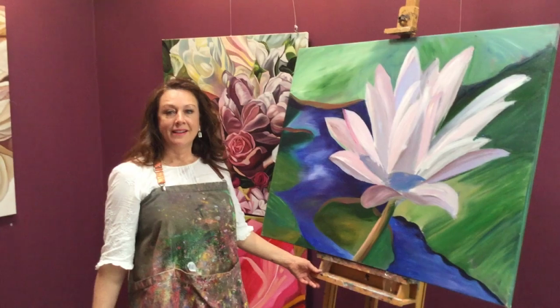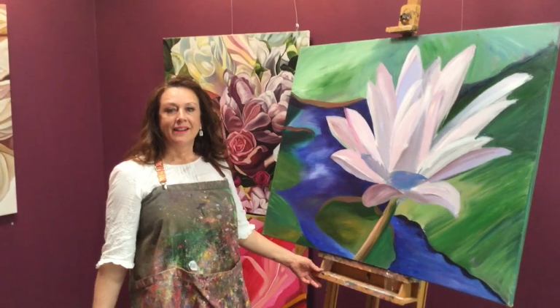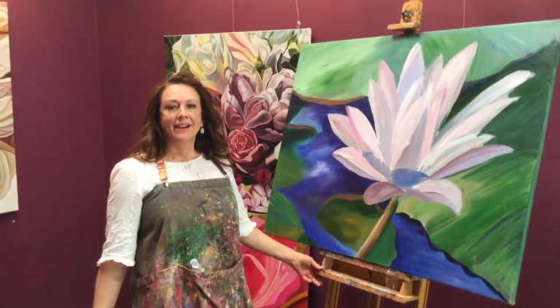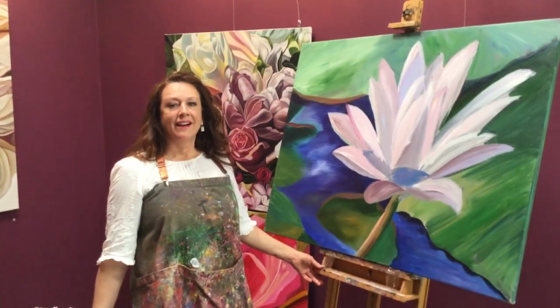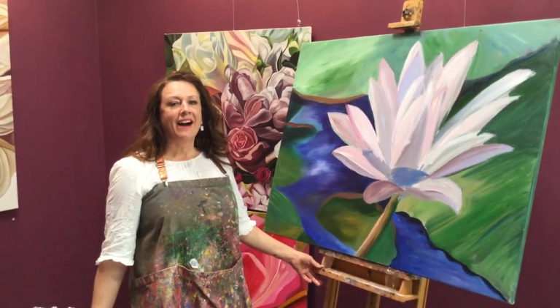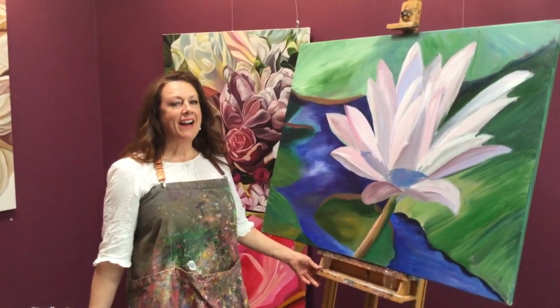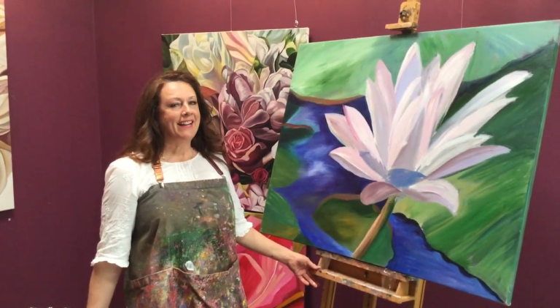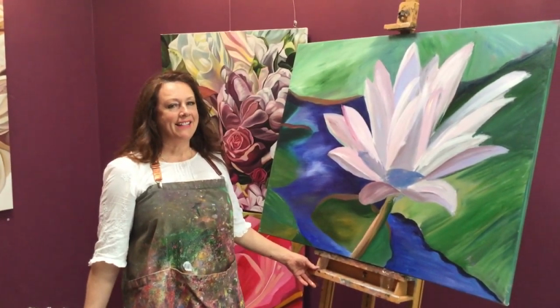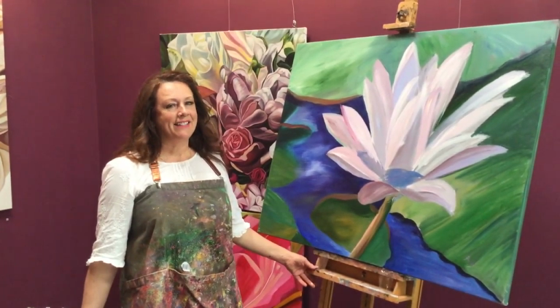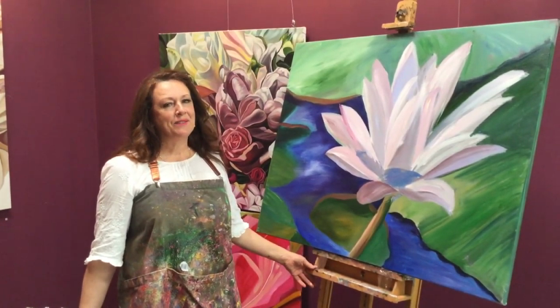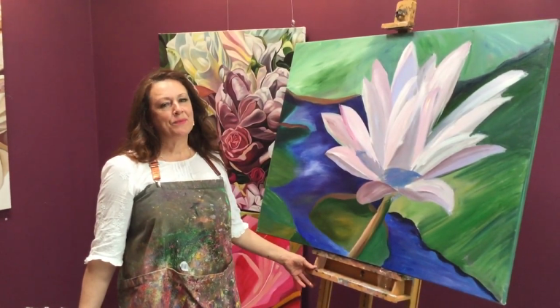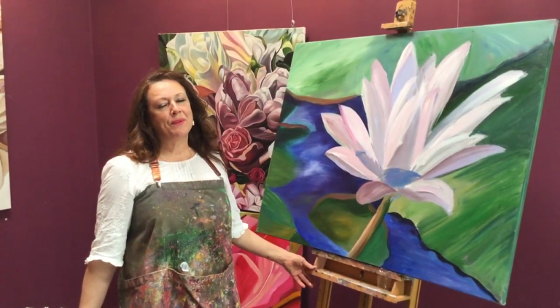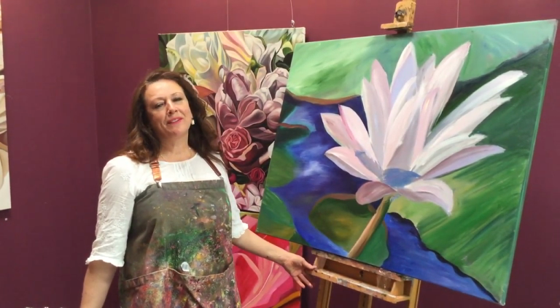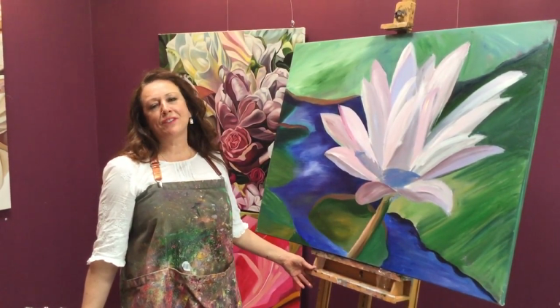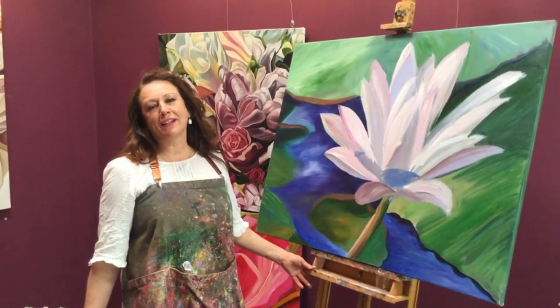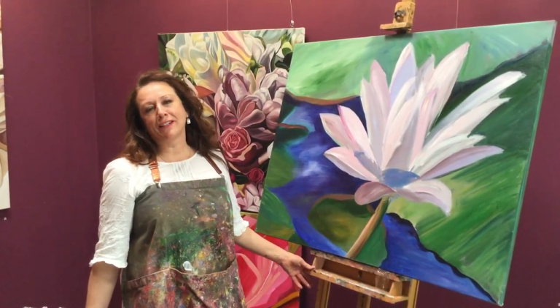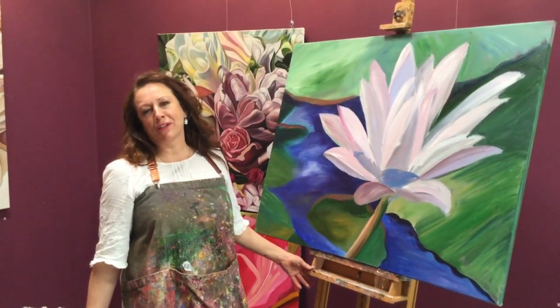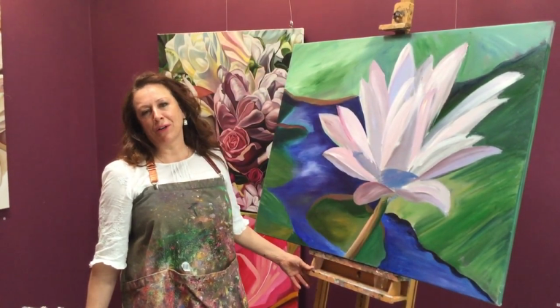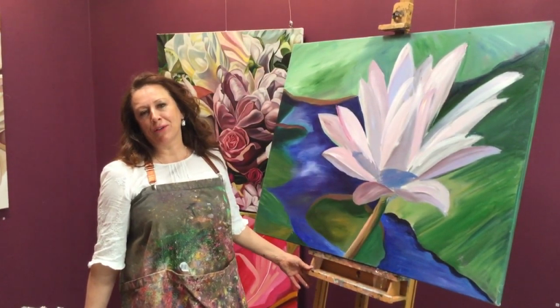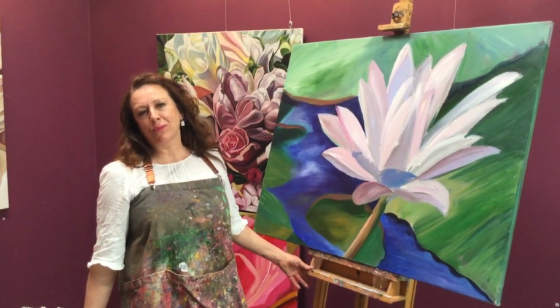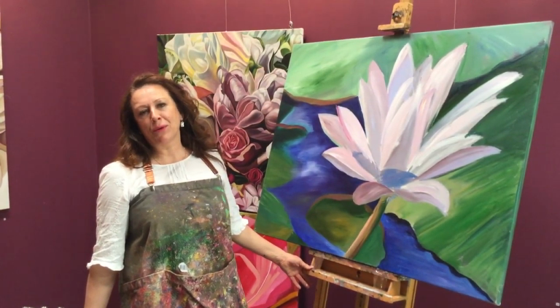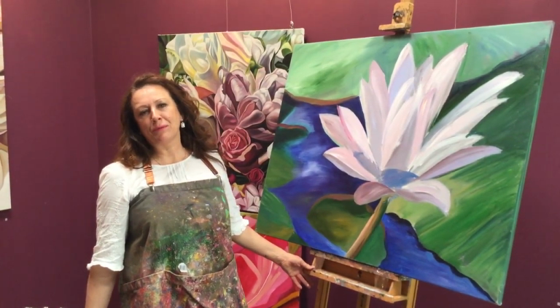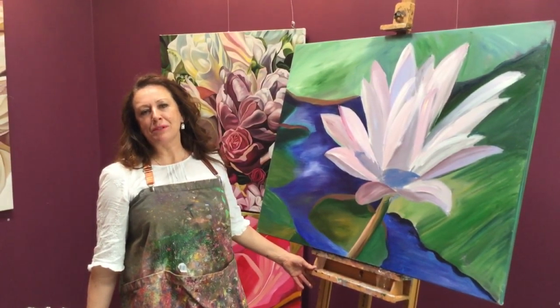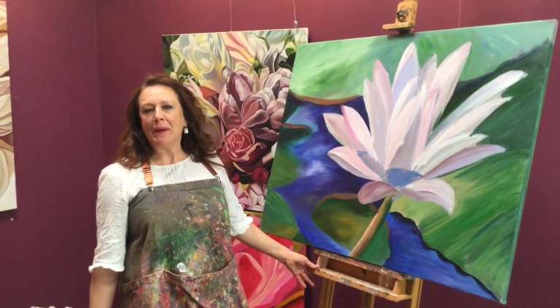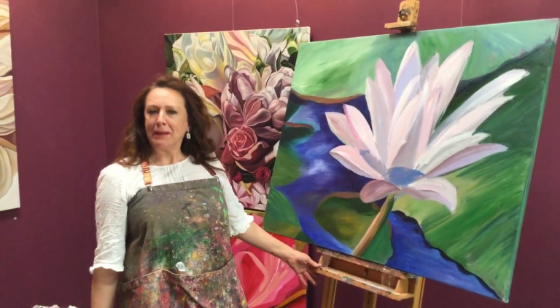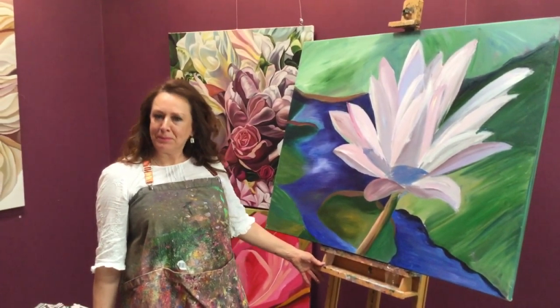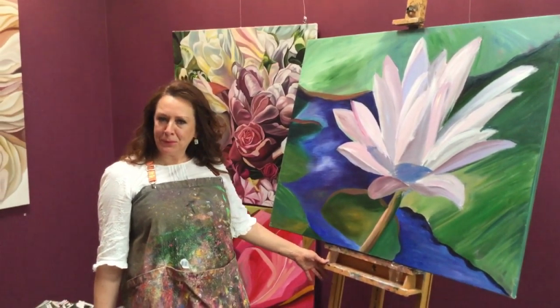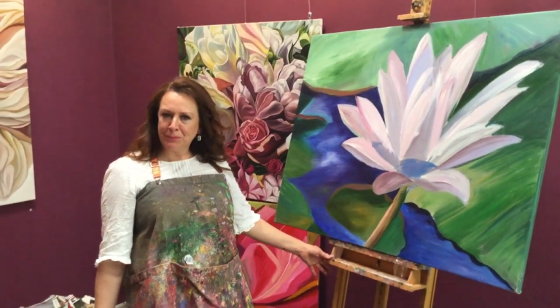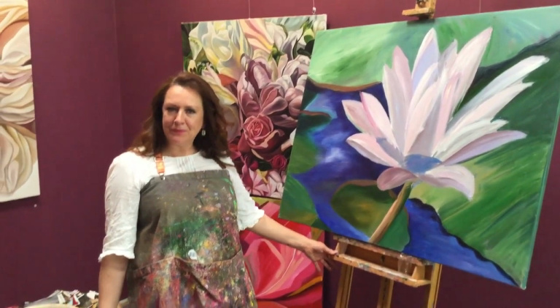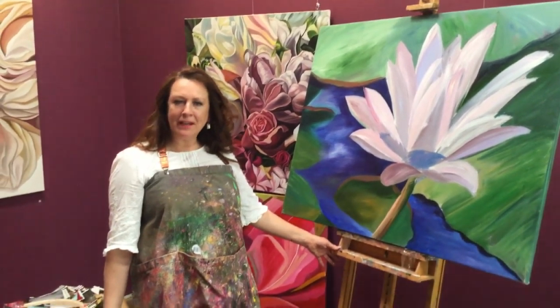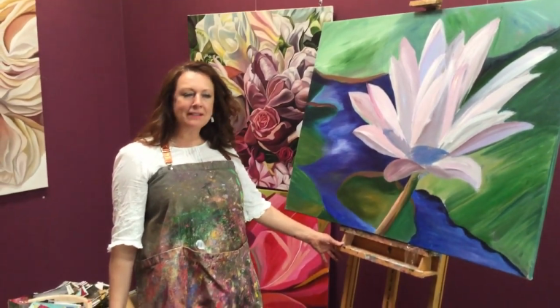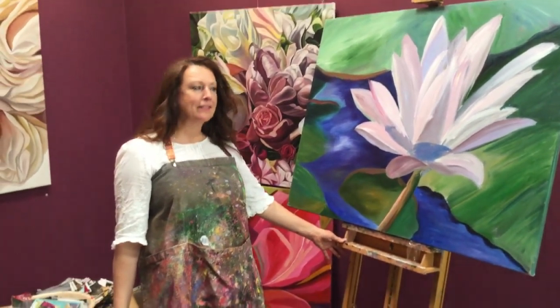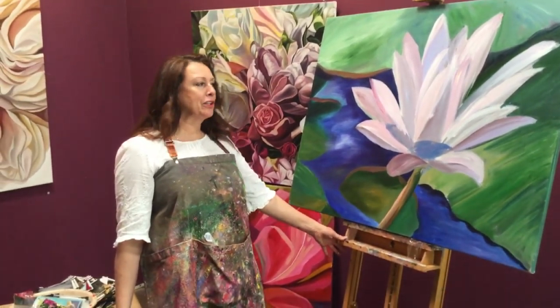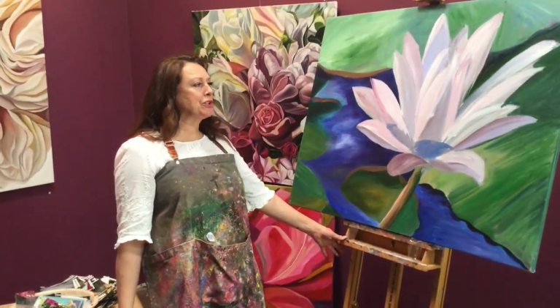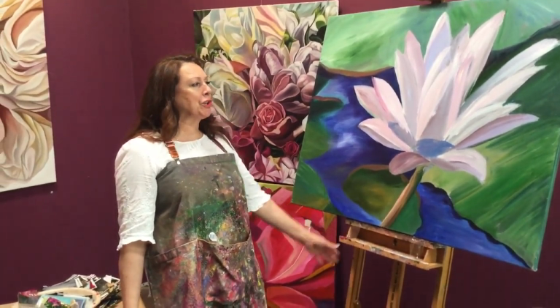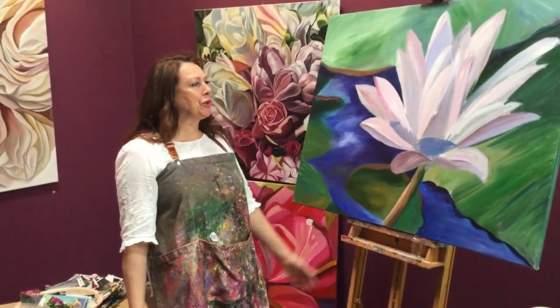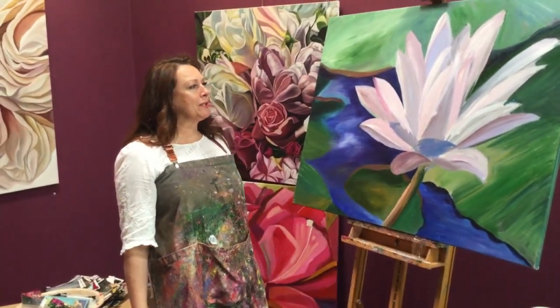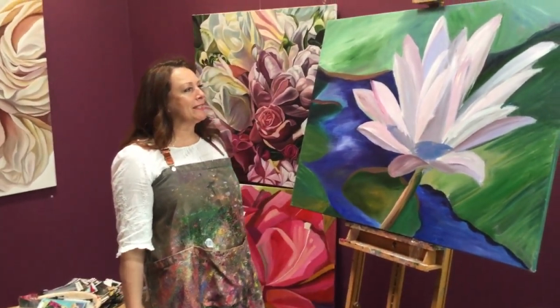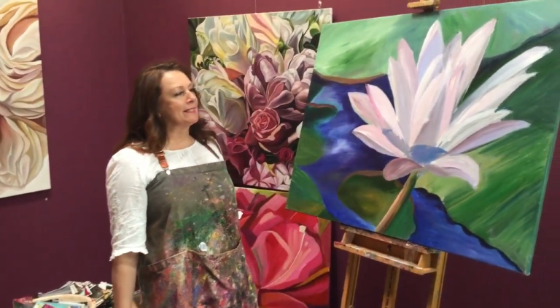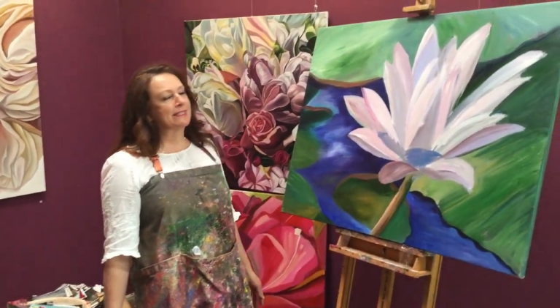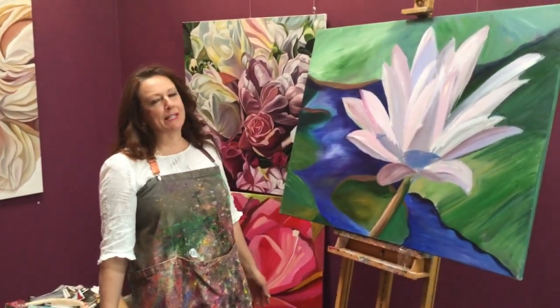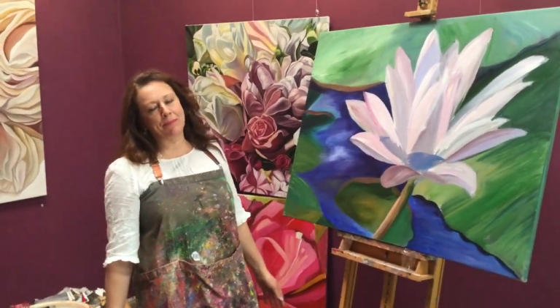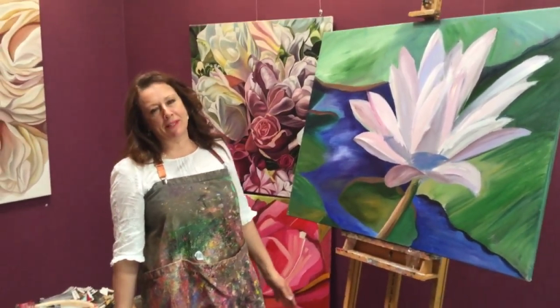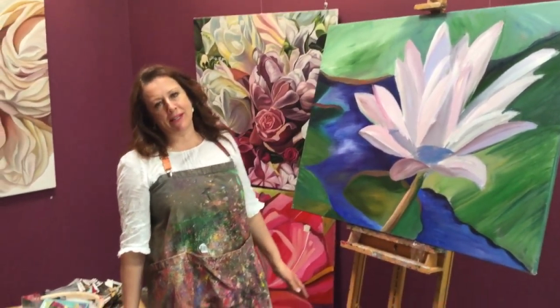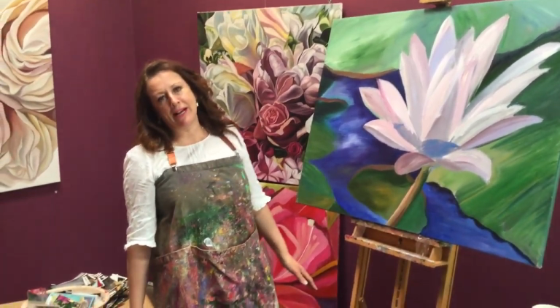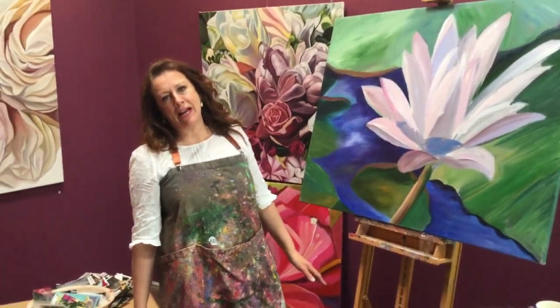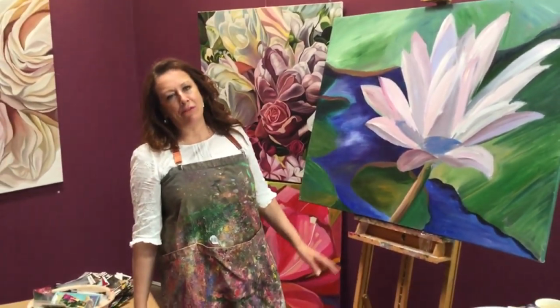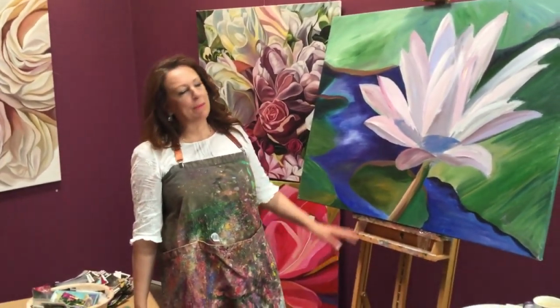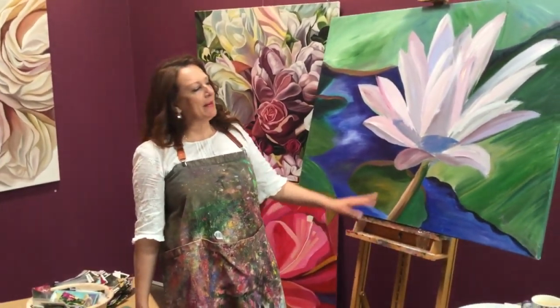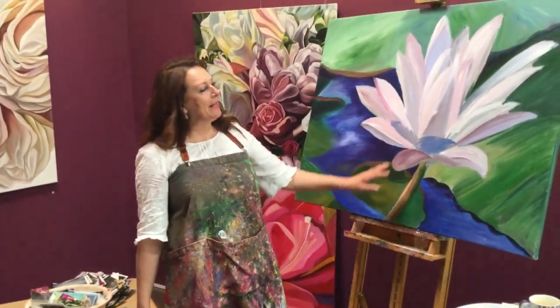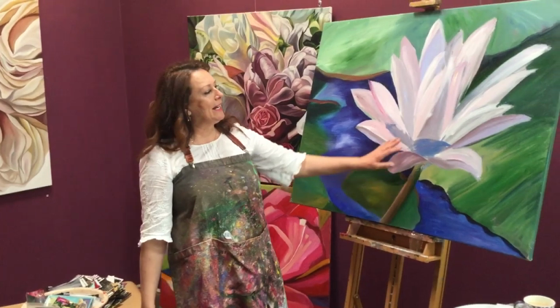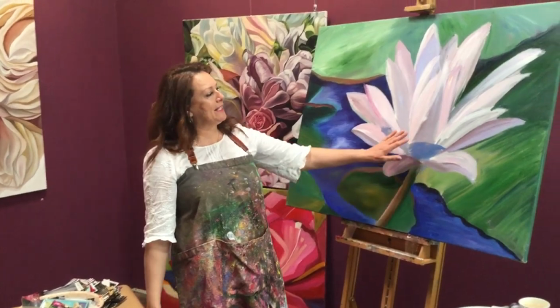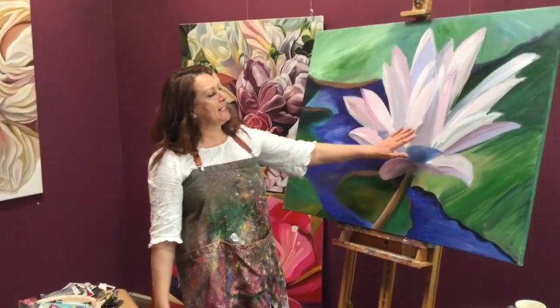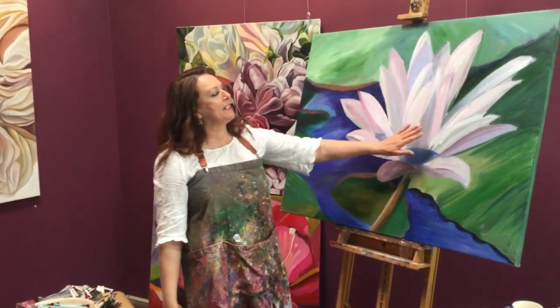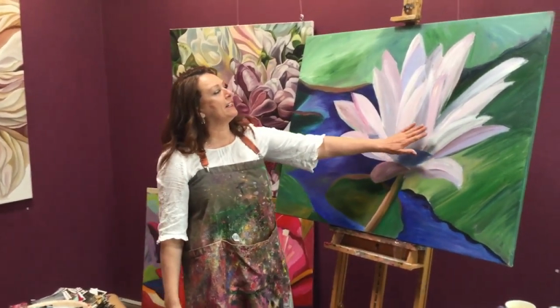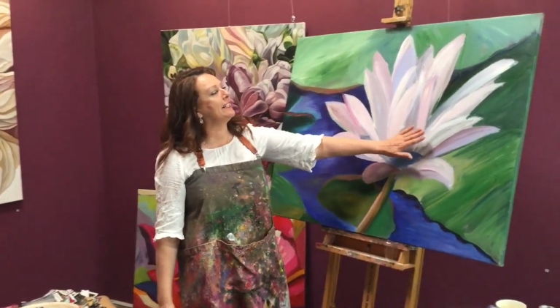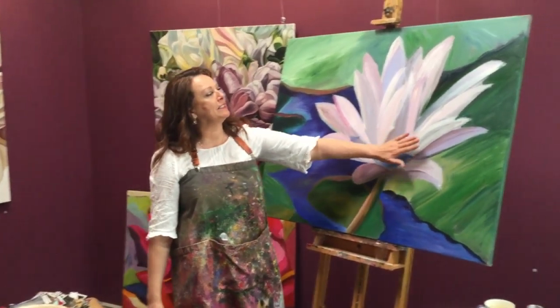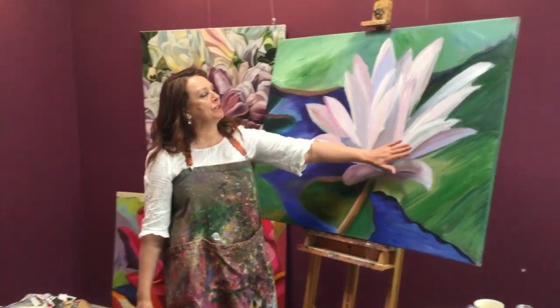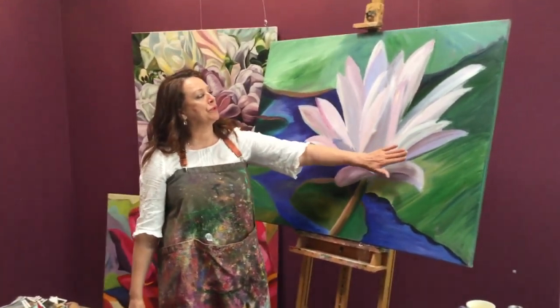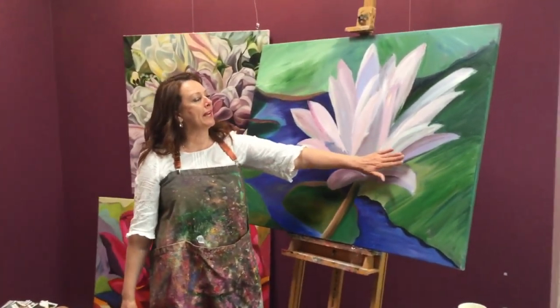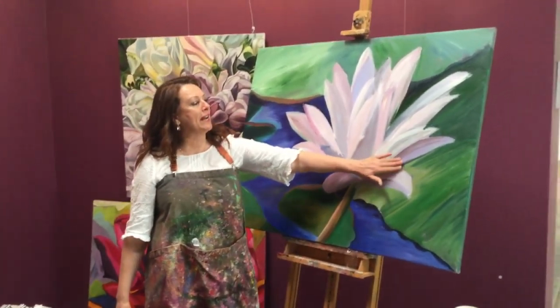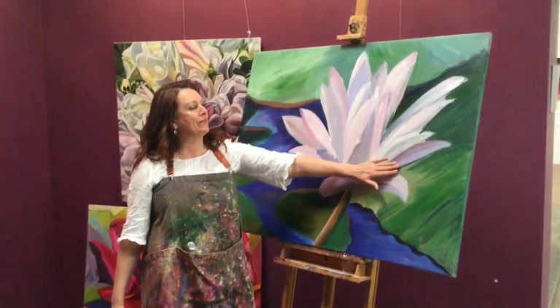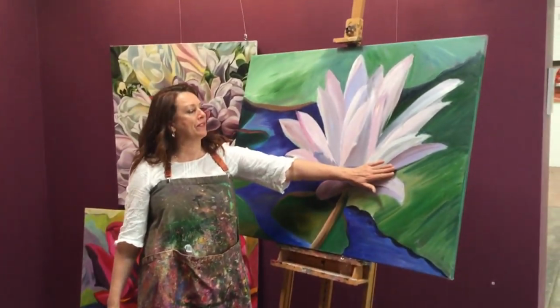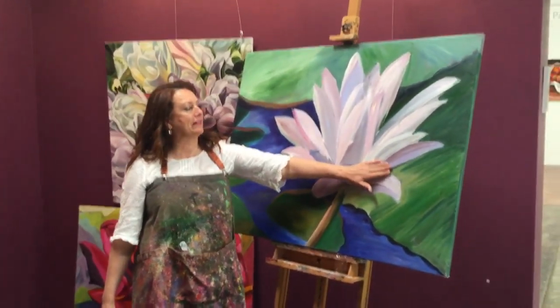Hi, it's Jacqueline Coates. Welcome to Paint Blooms. I'm just going to show you a little tip I have about how to tighten your canvas.